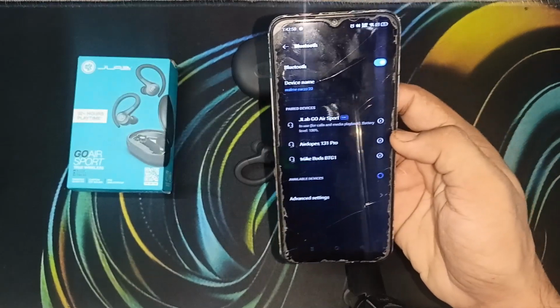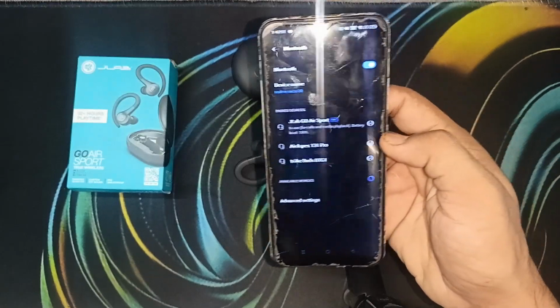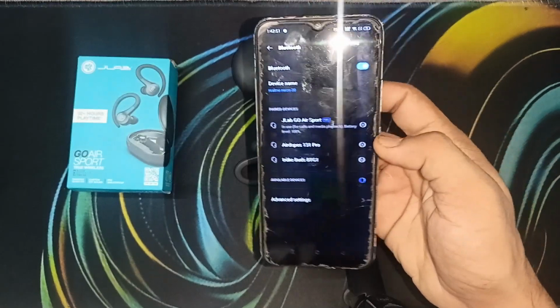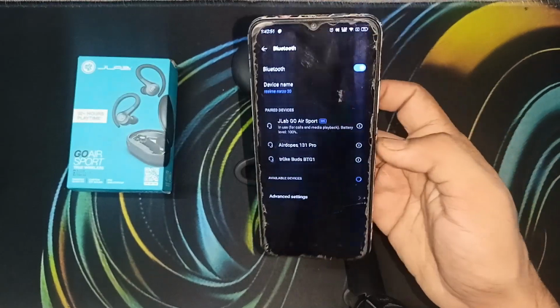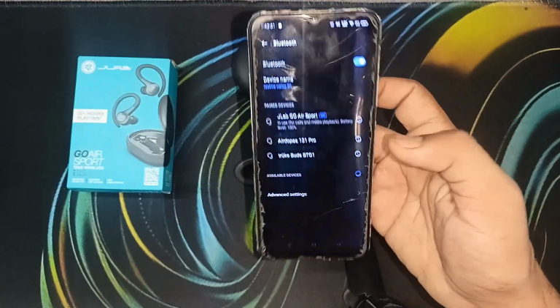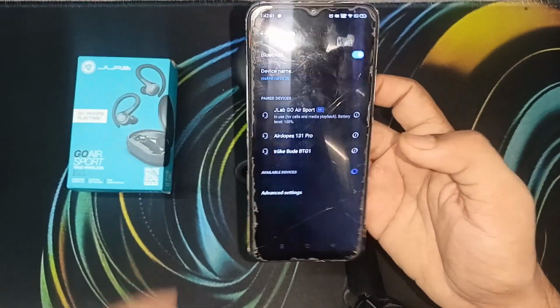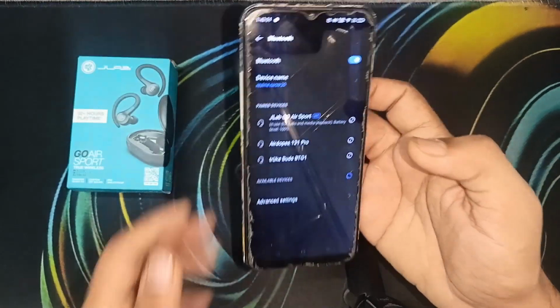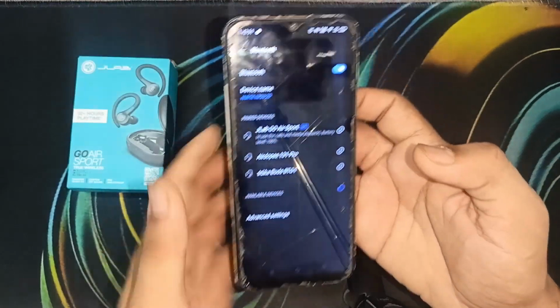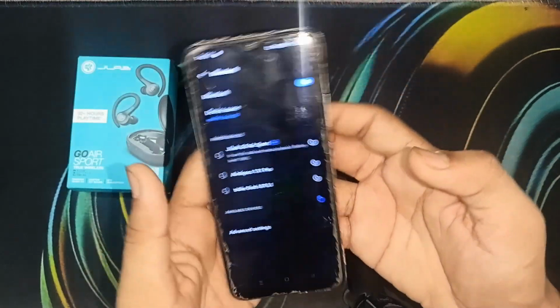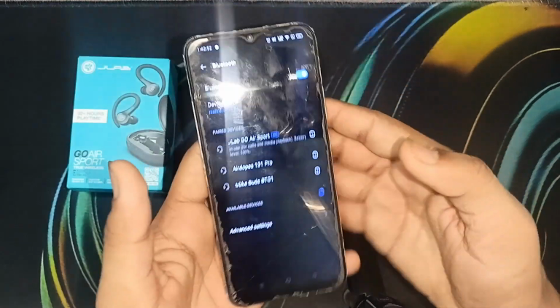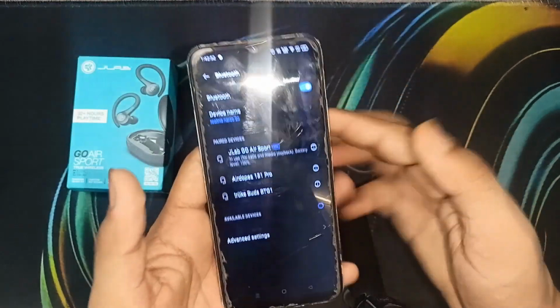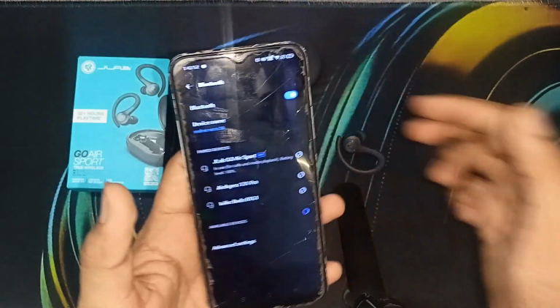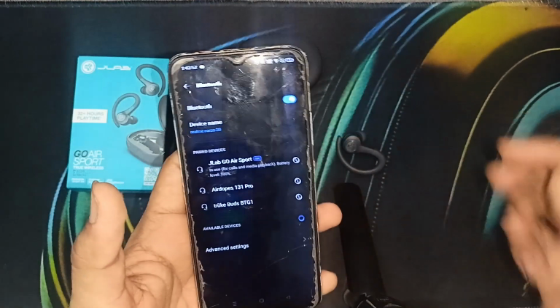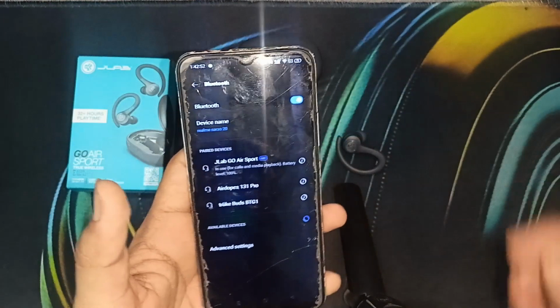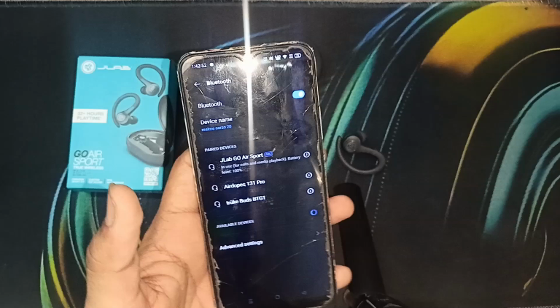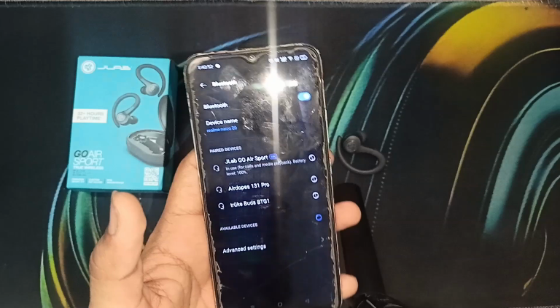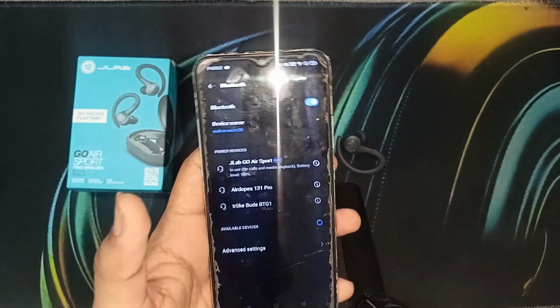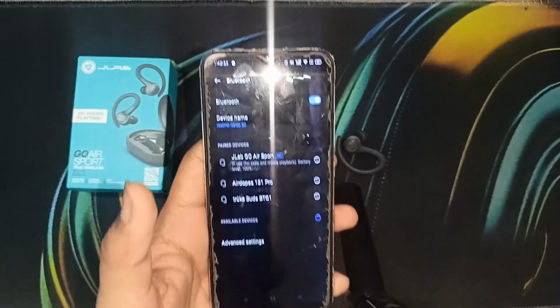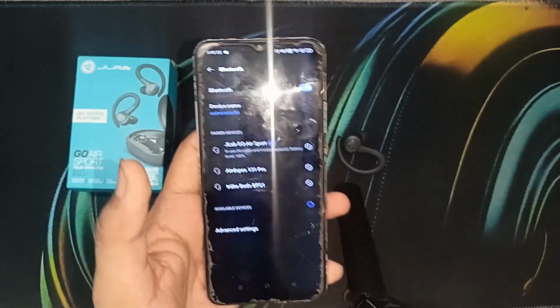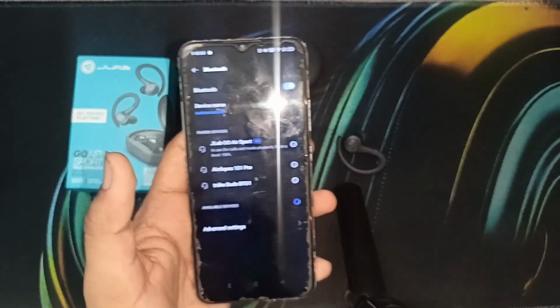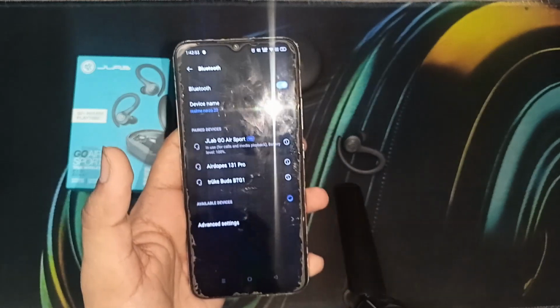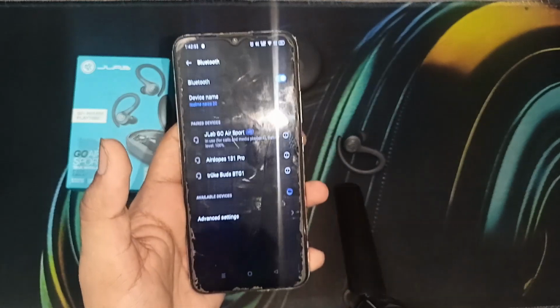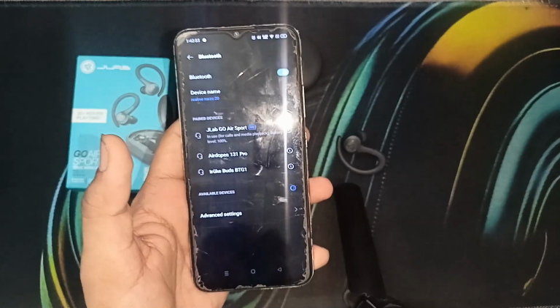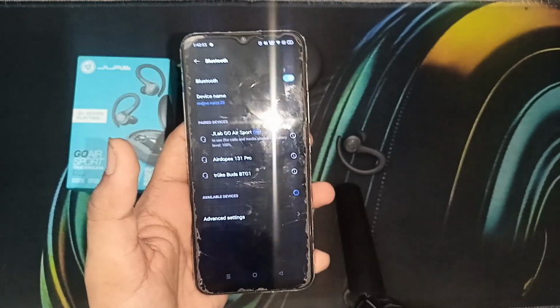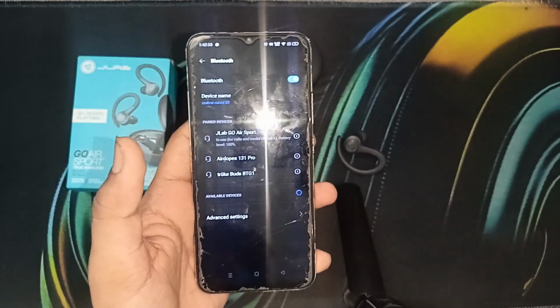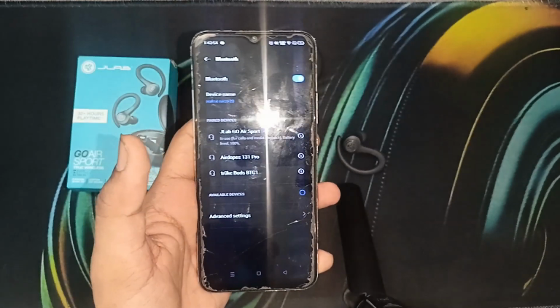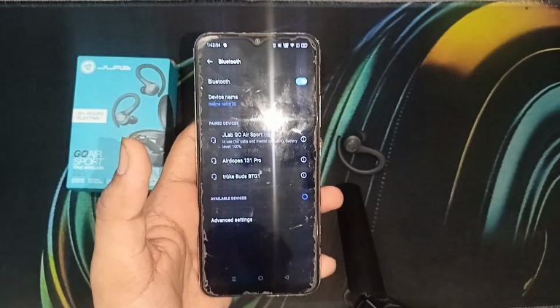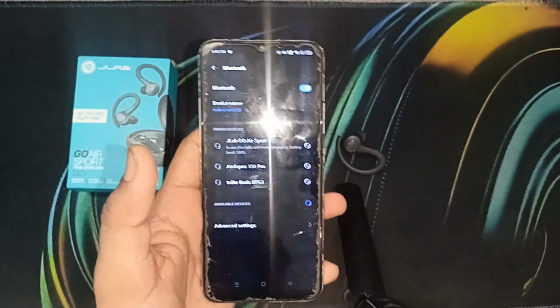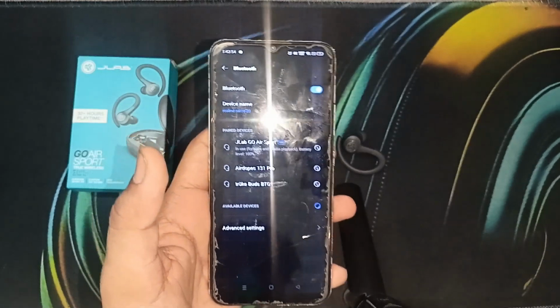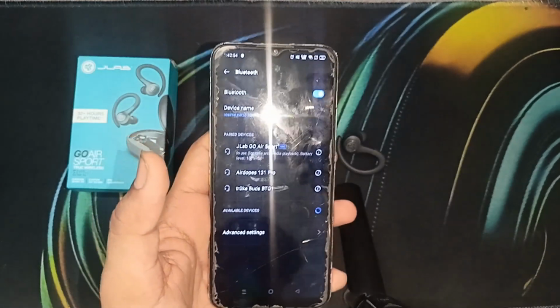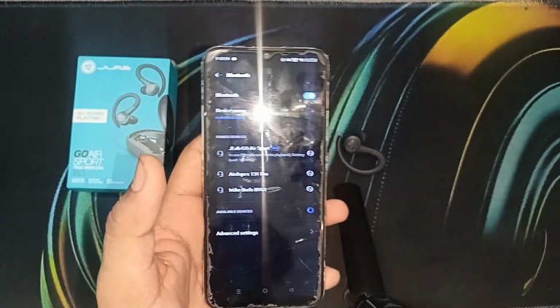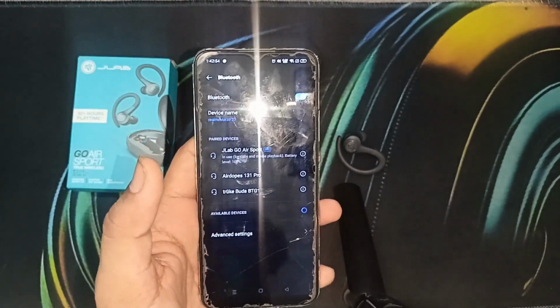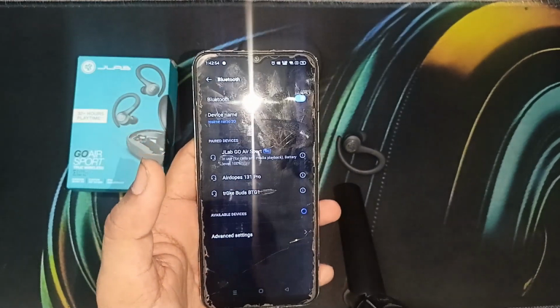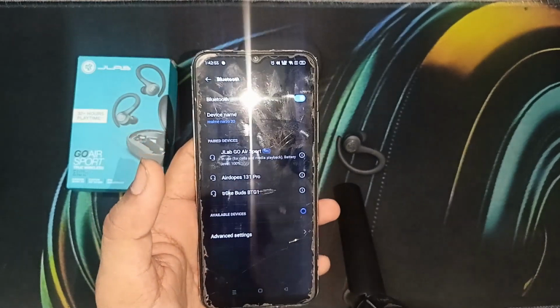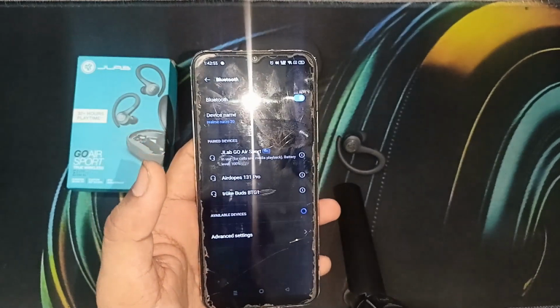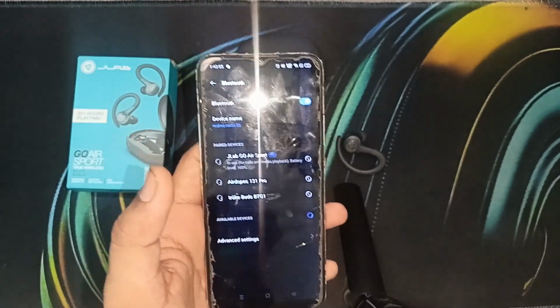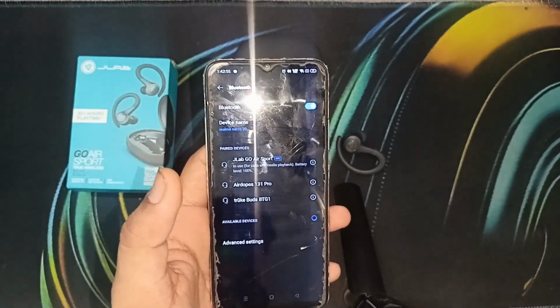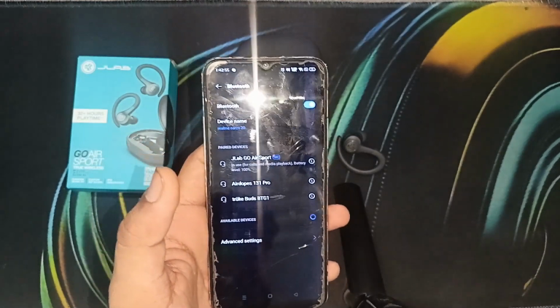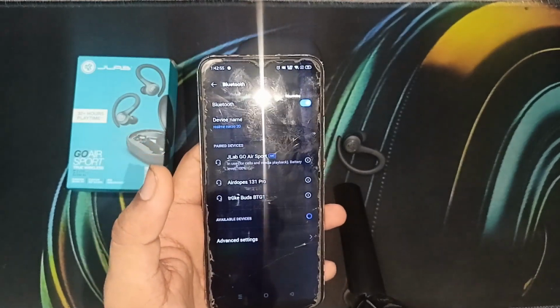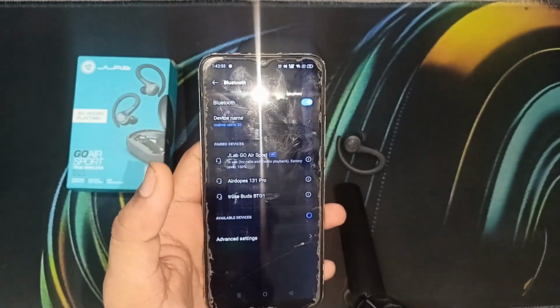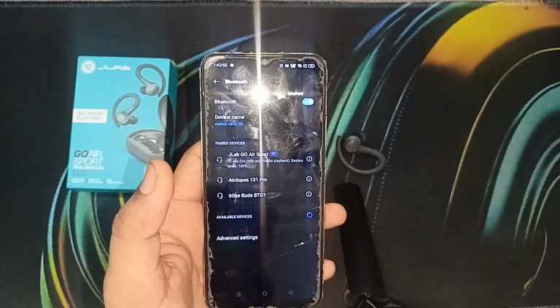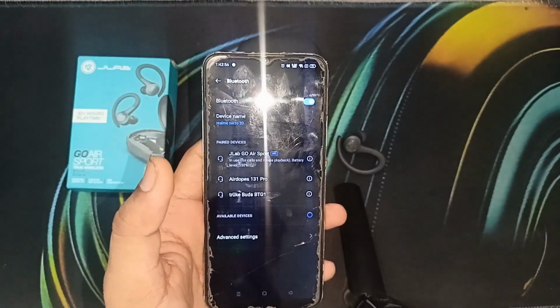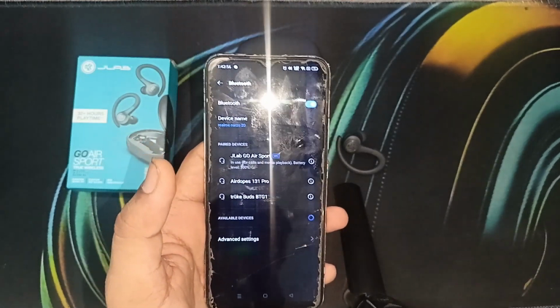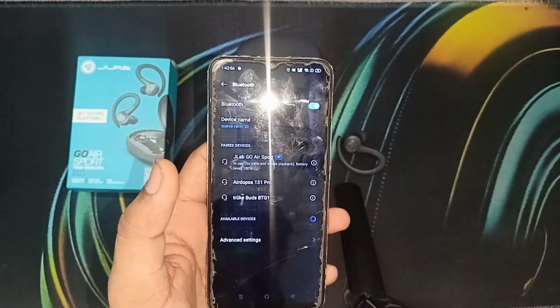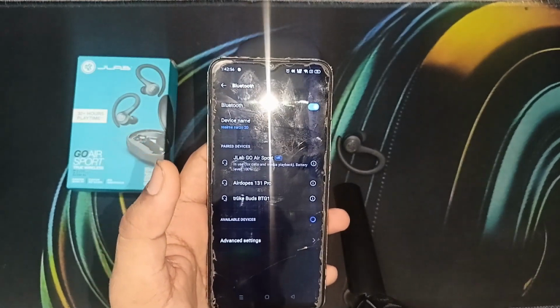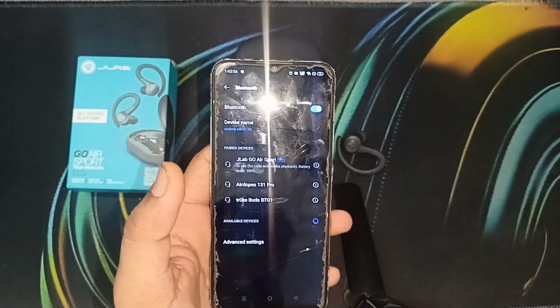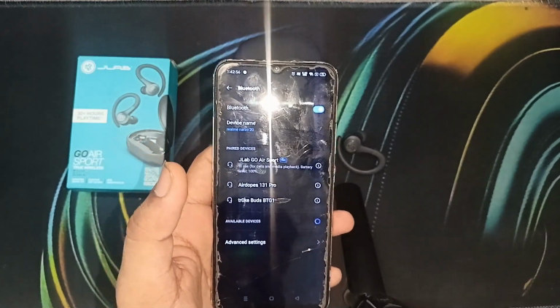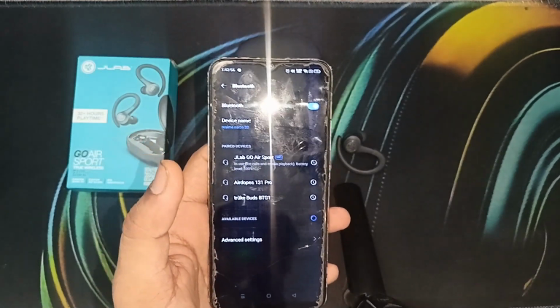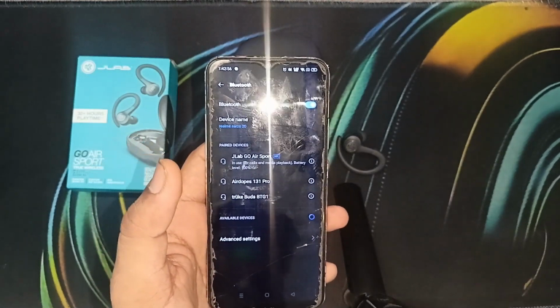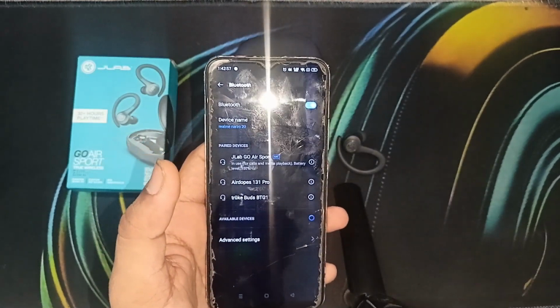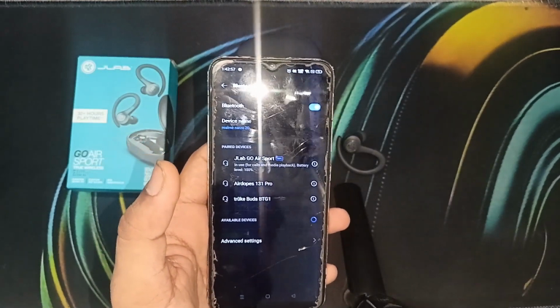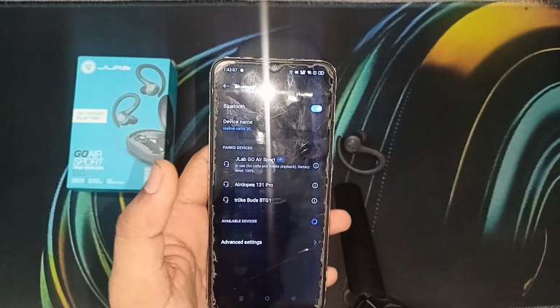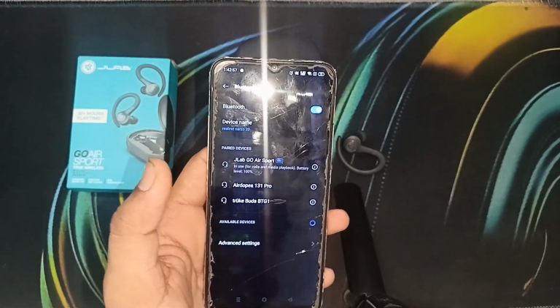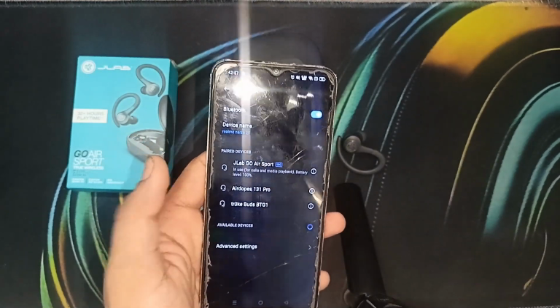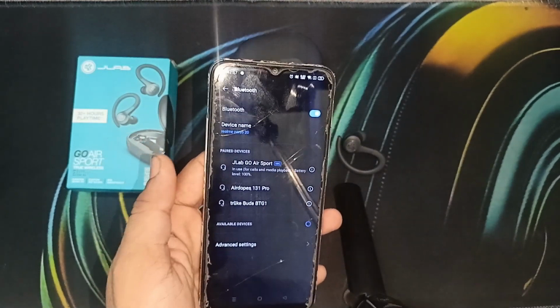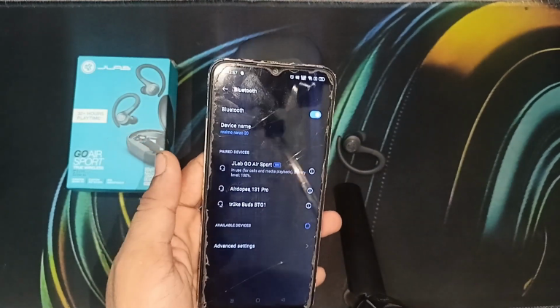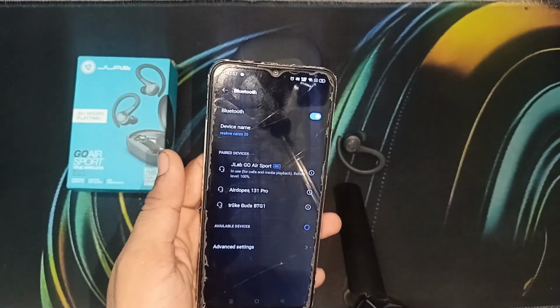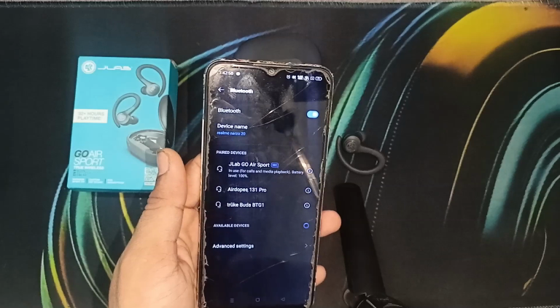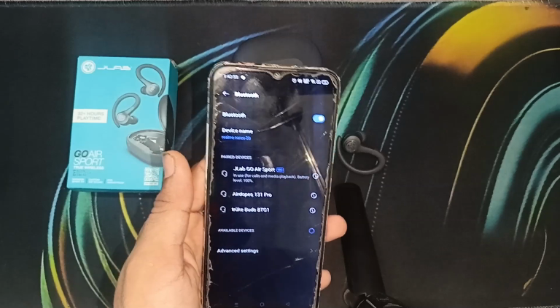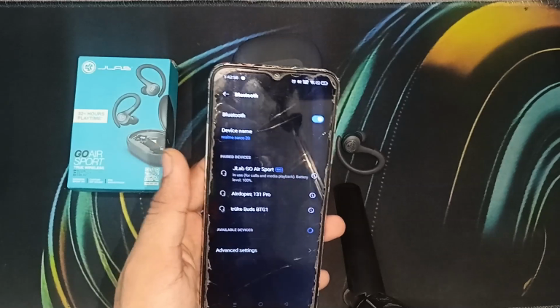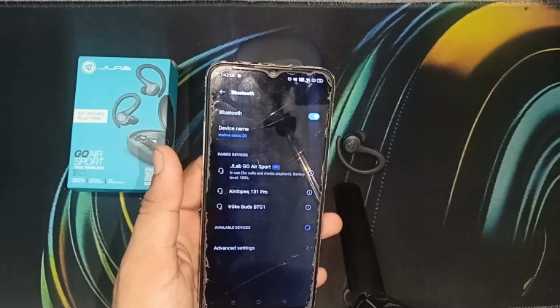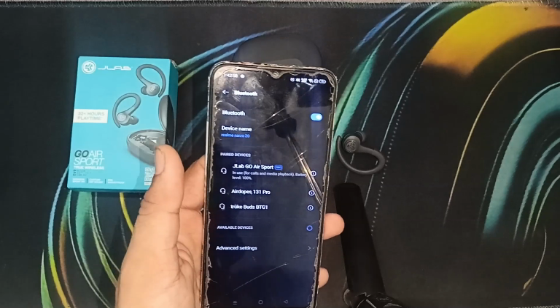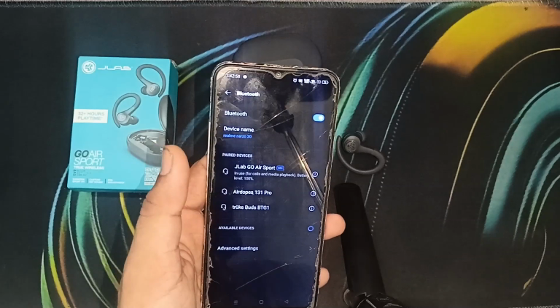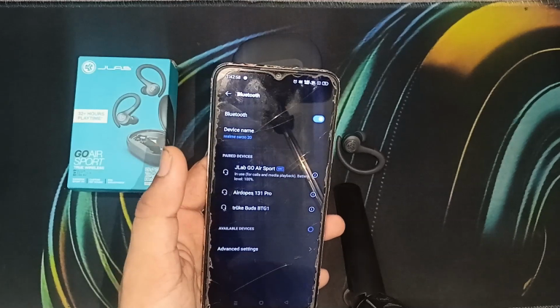After the initial pairing, the next time you connect it will automatically connect to your device.